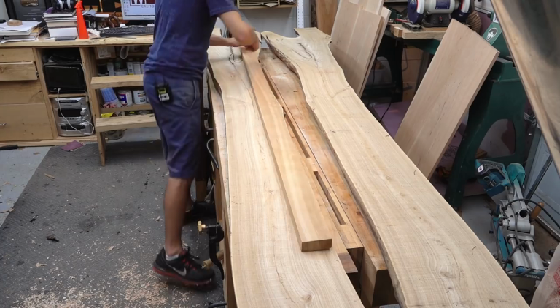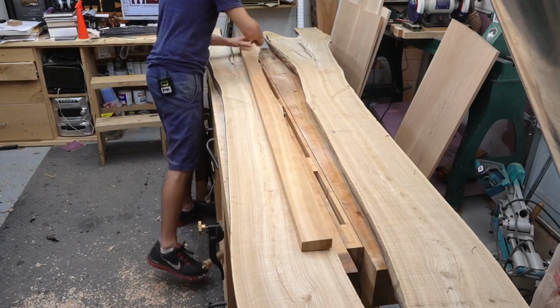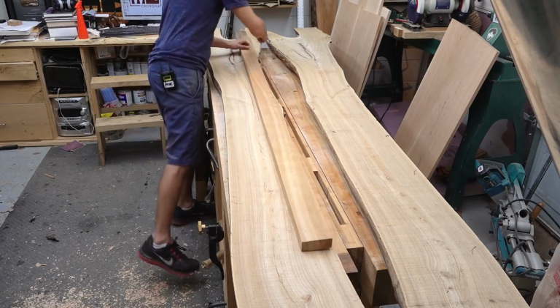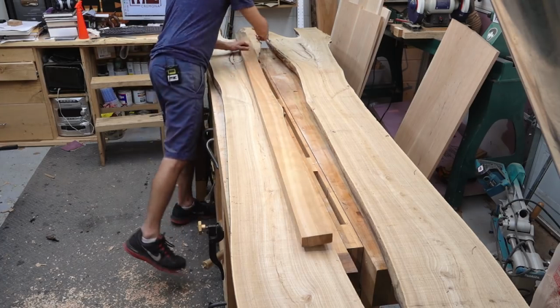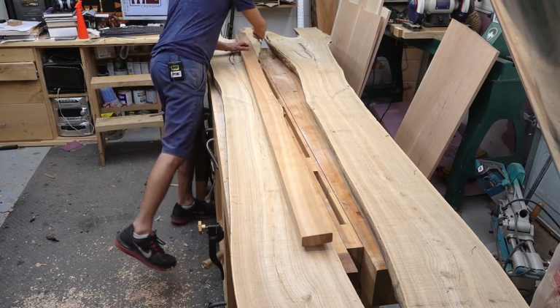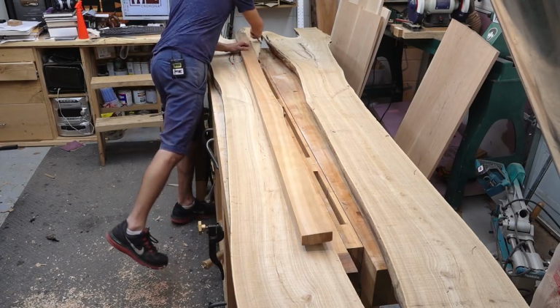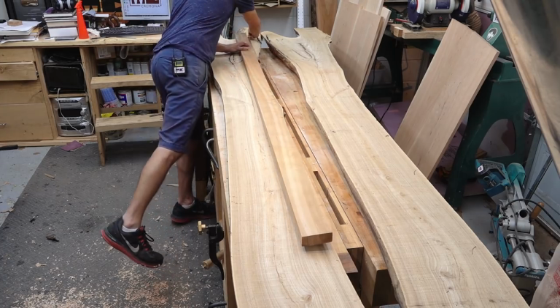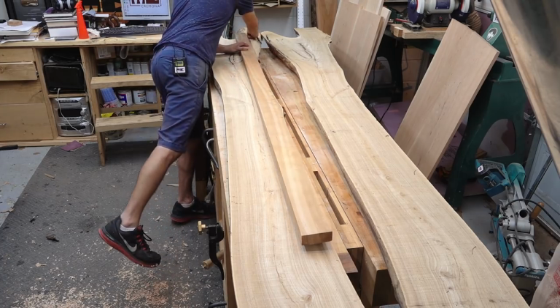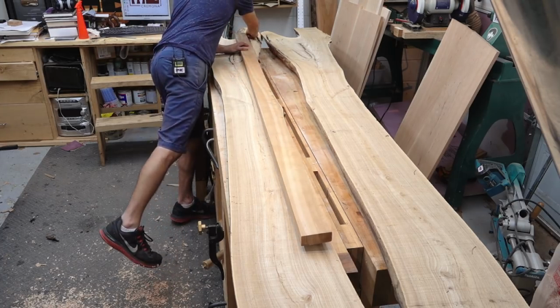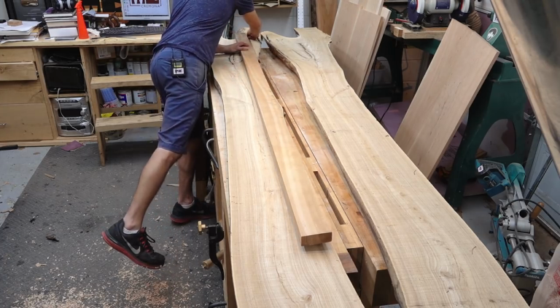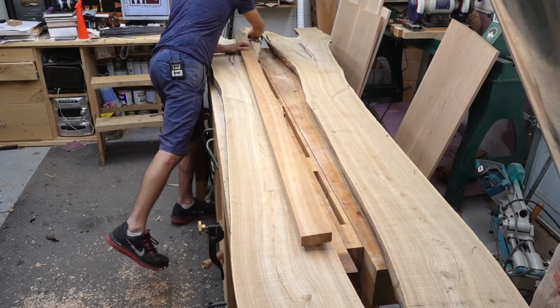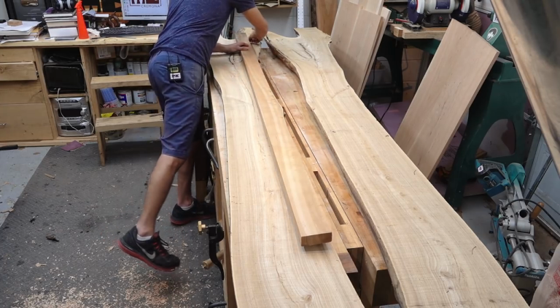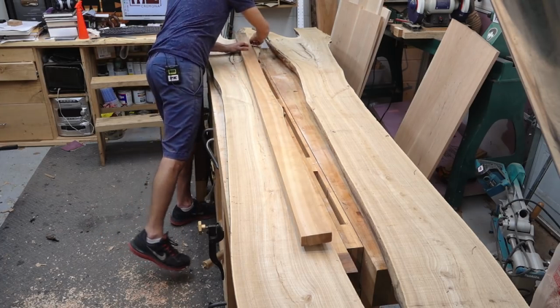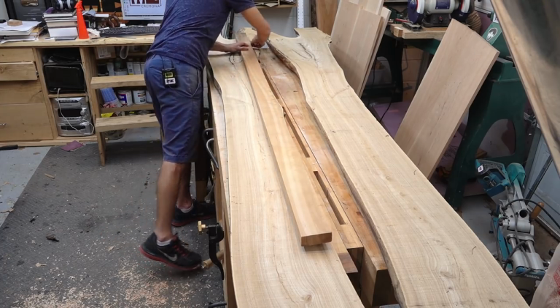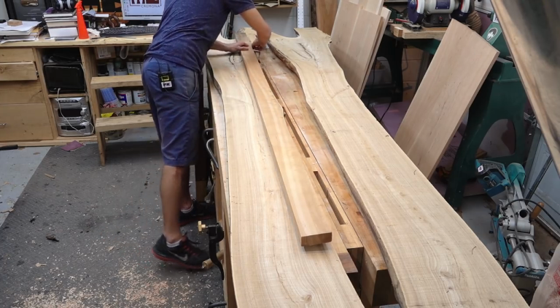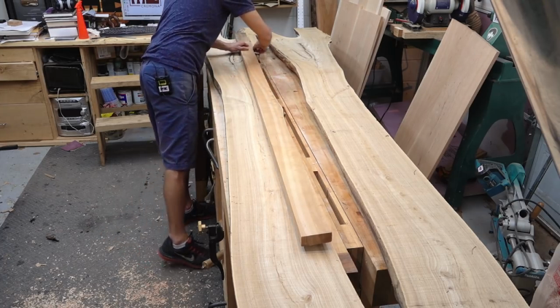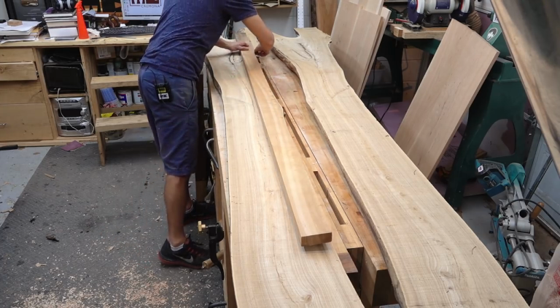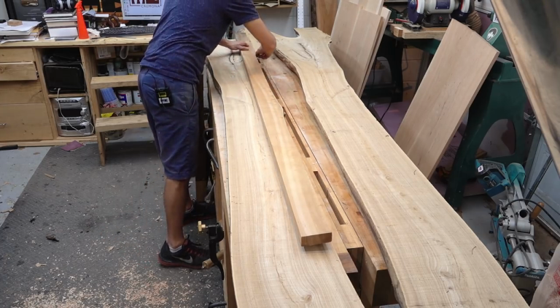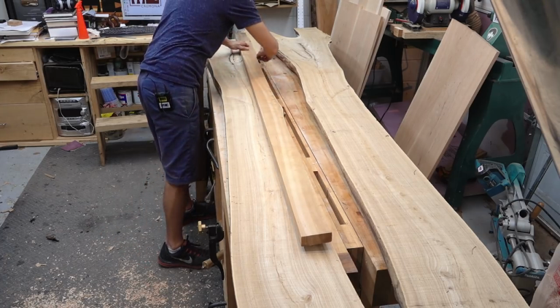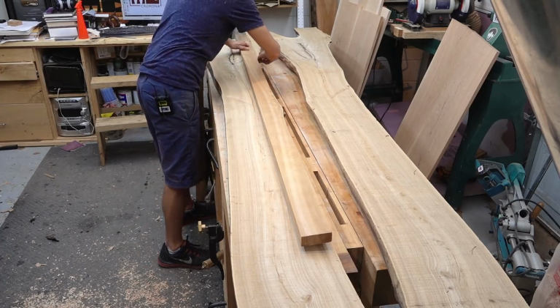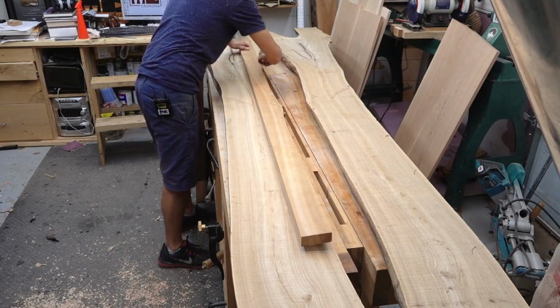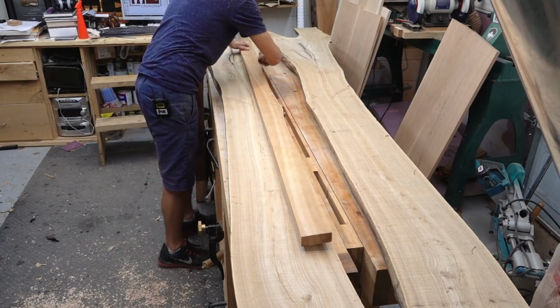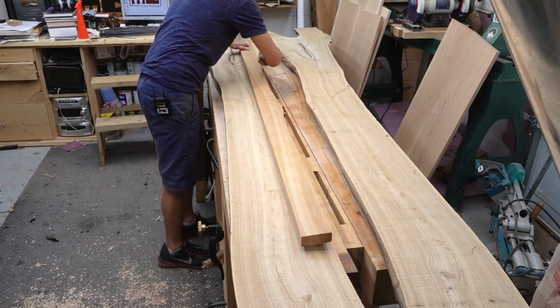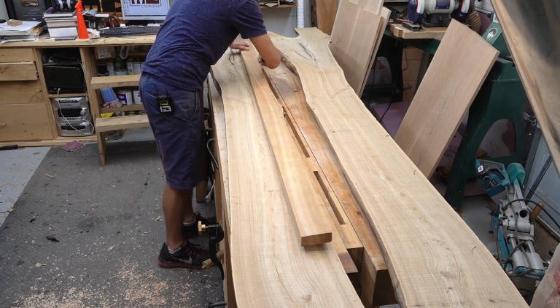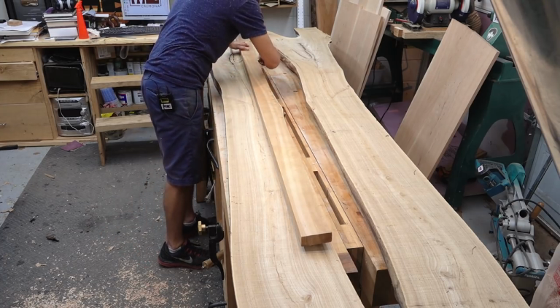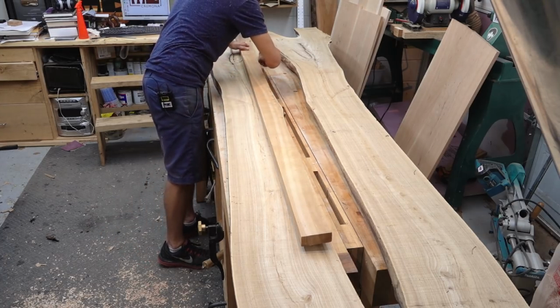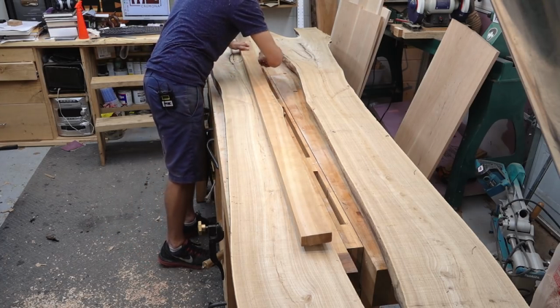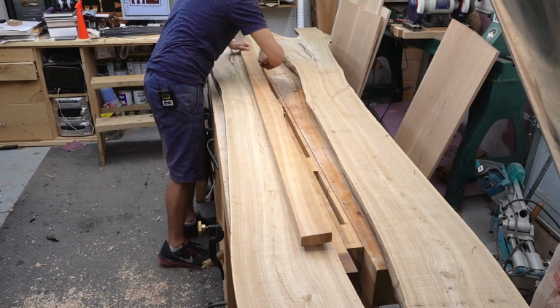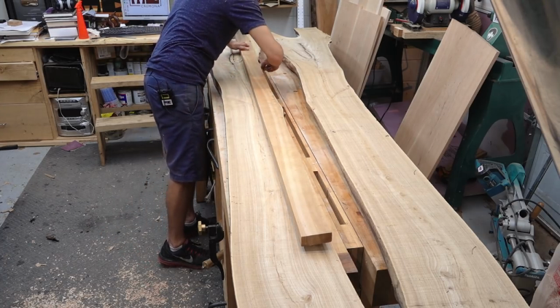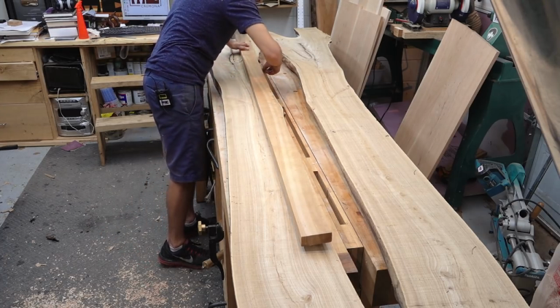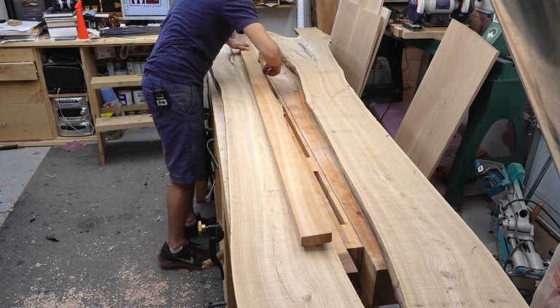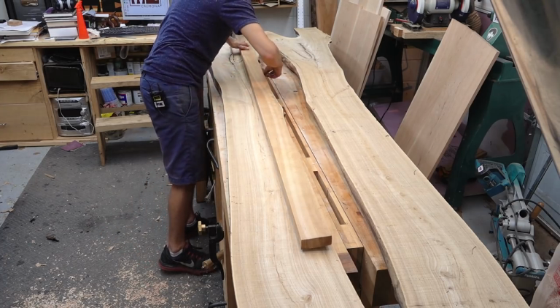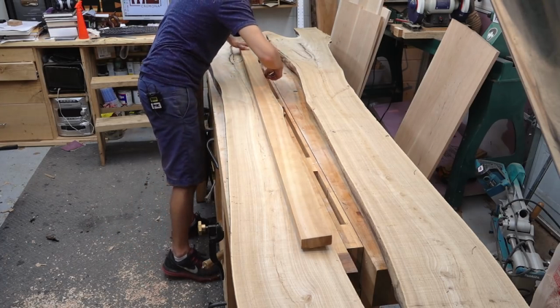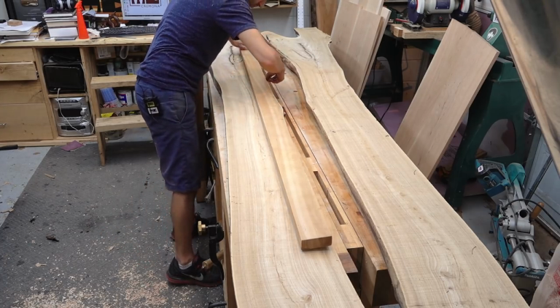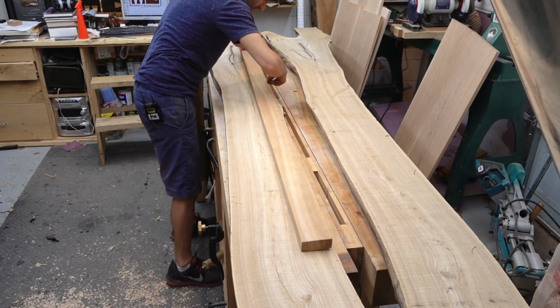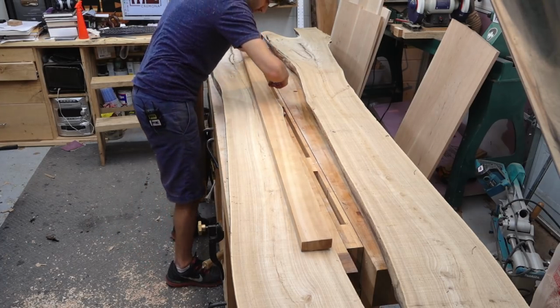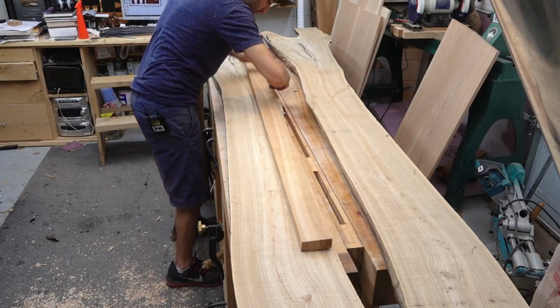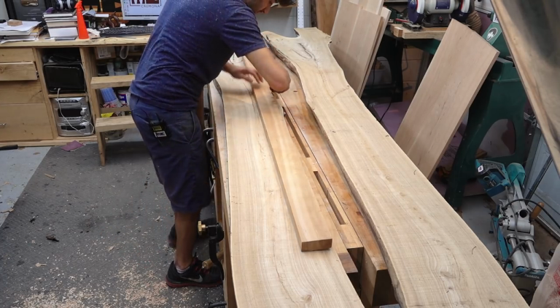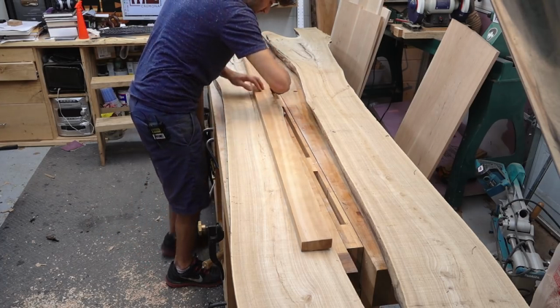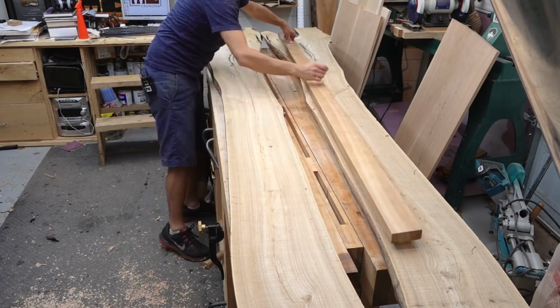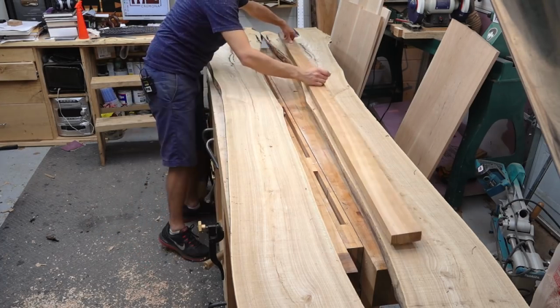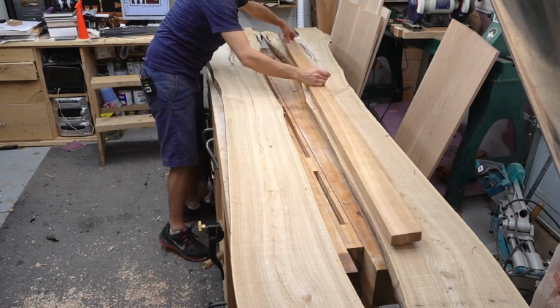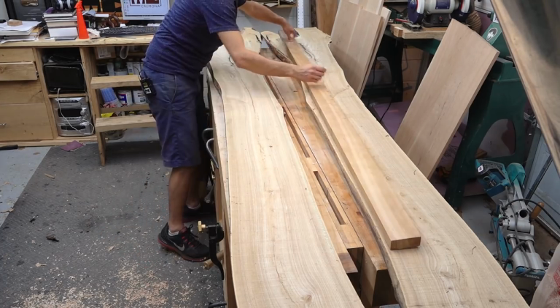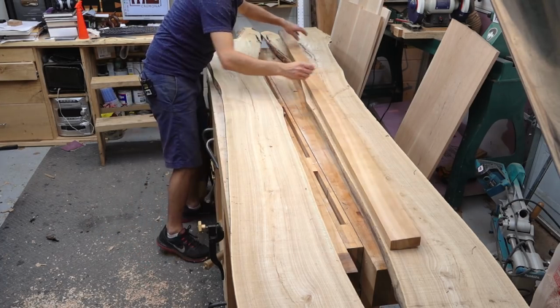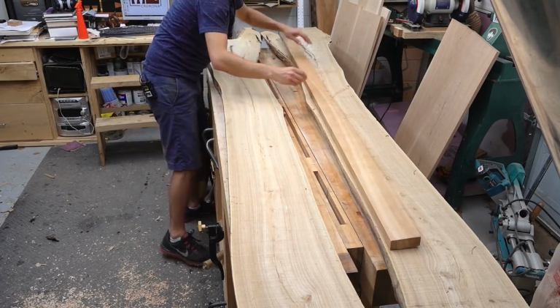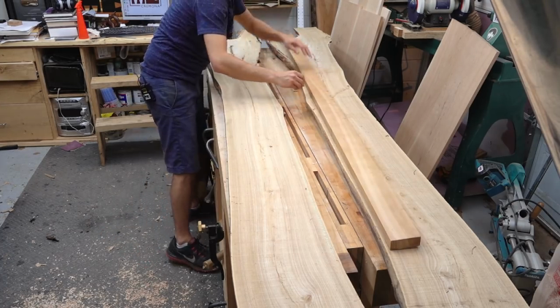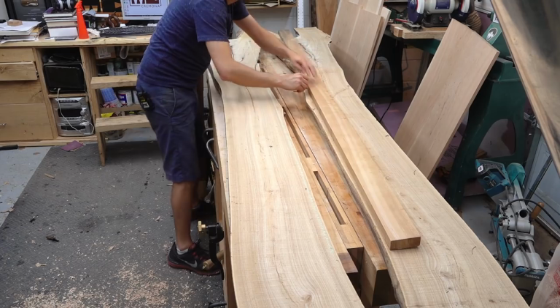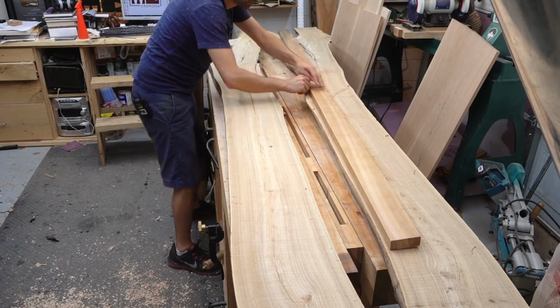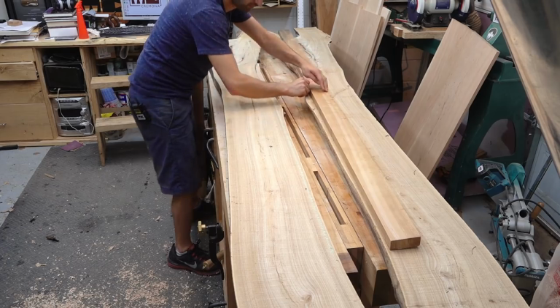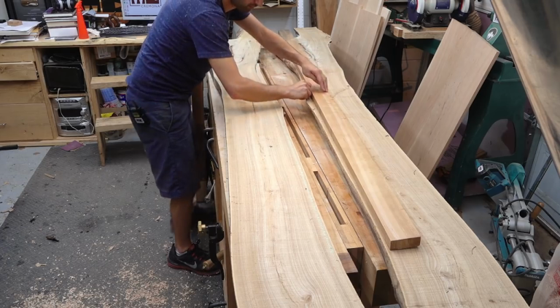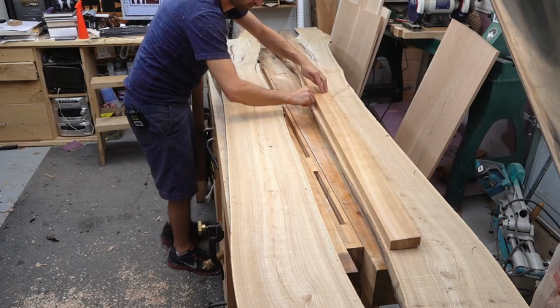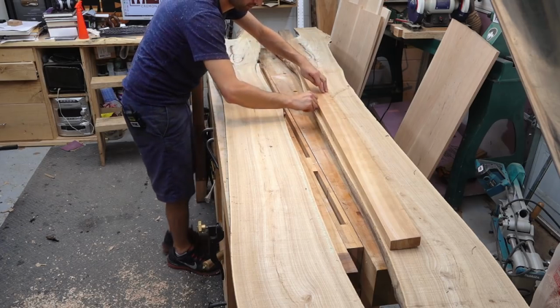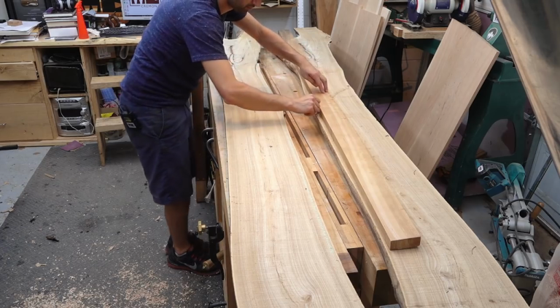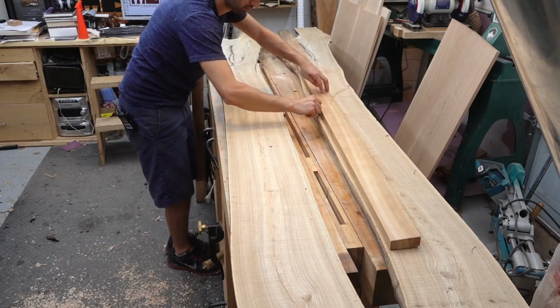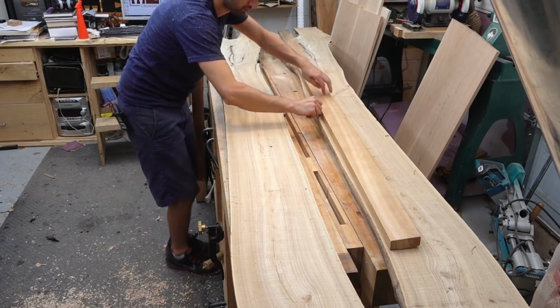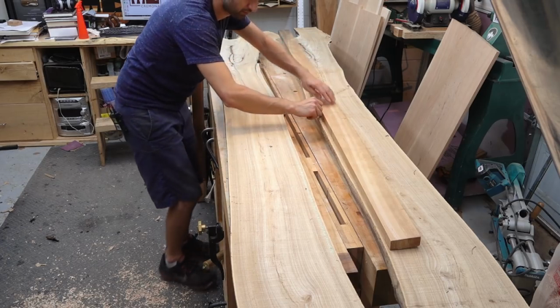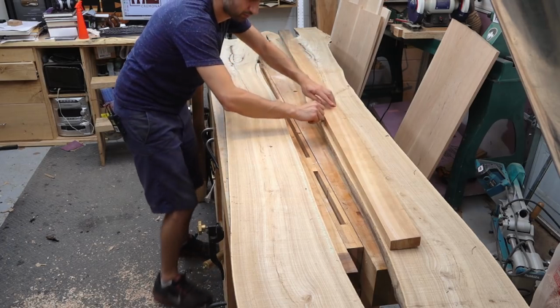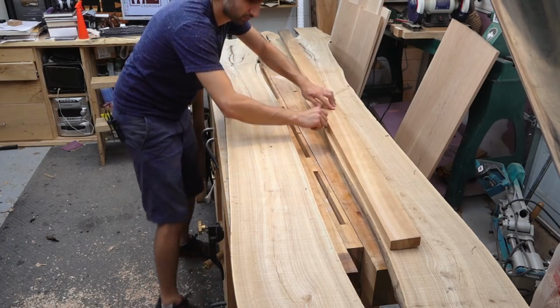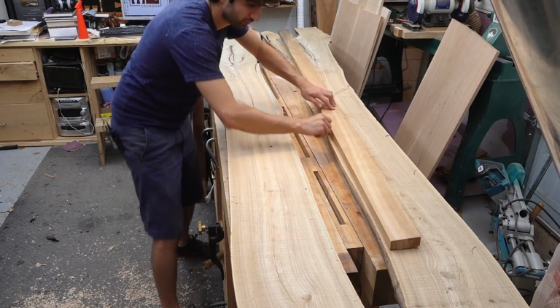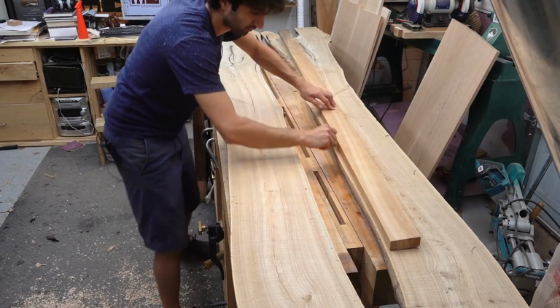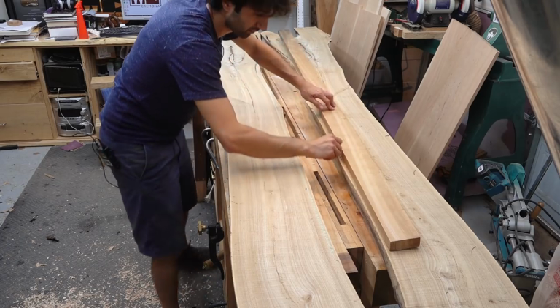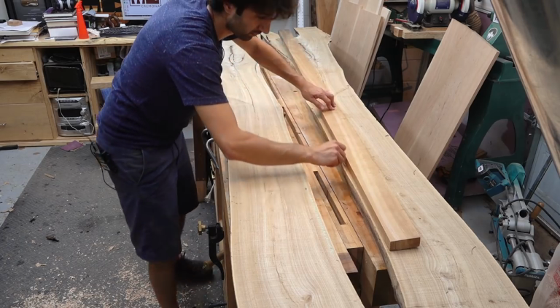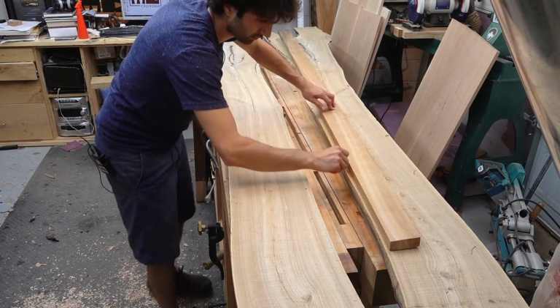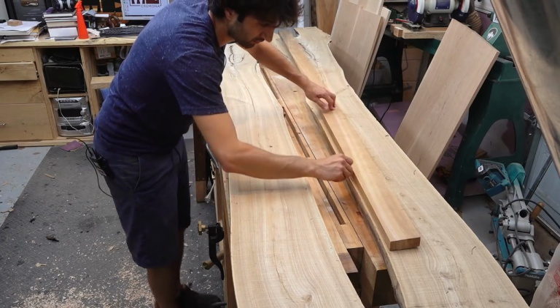I can use a straight edge that's going to give me a cut line and give me an edge I can join together between the two boards.